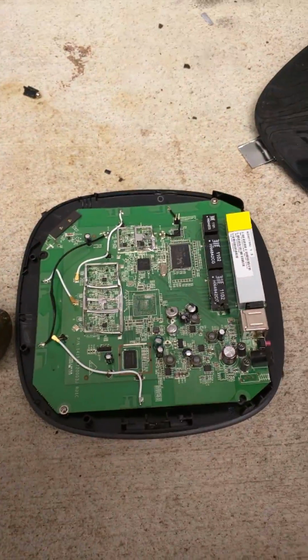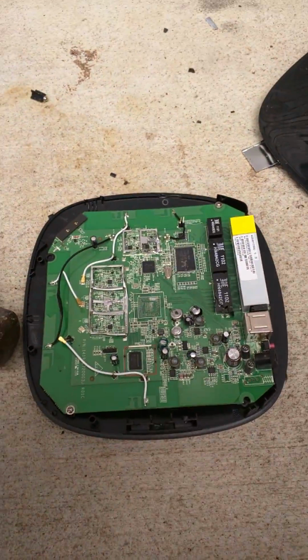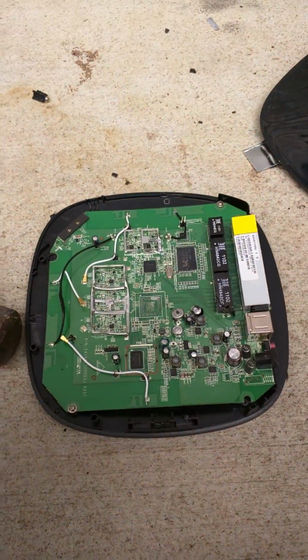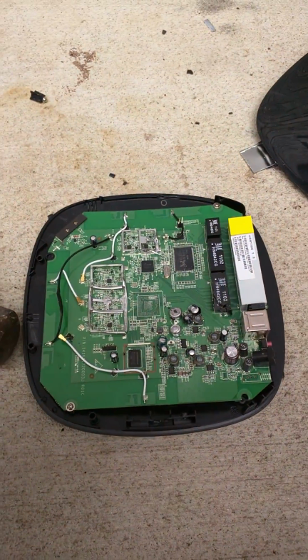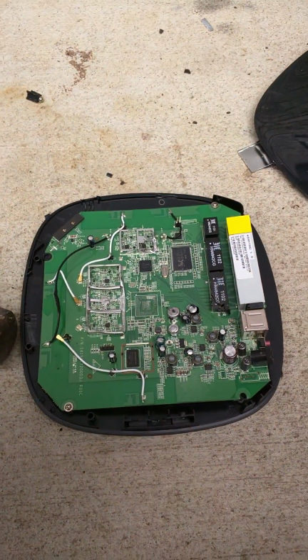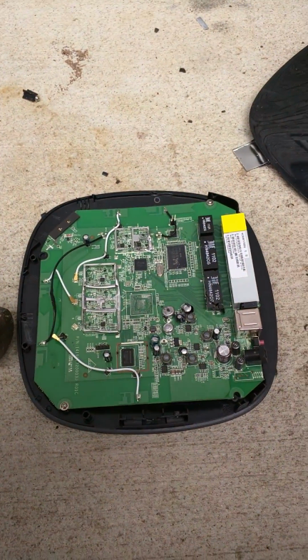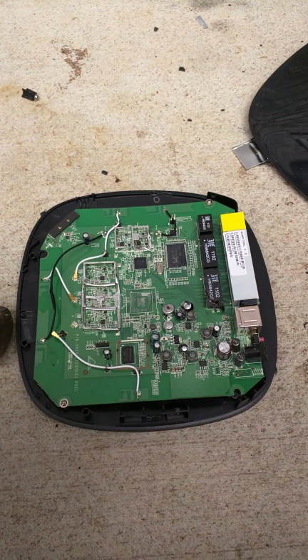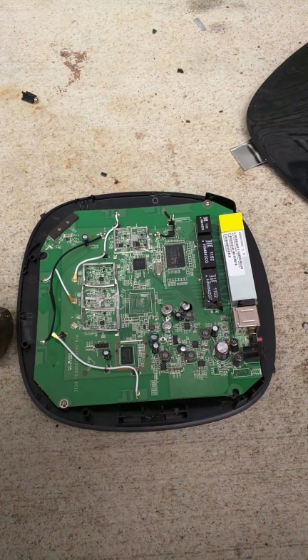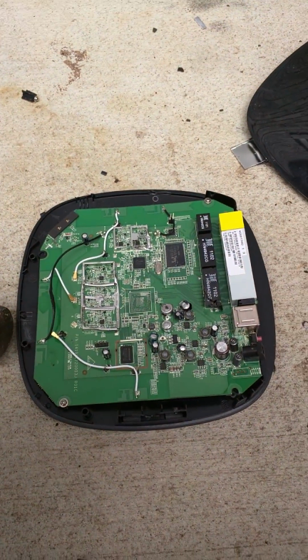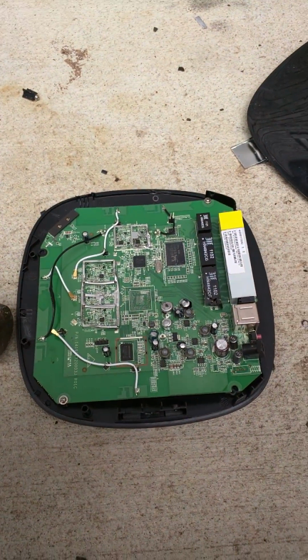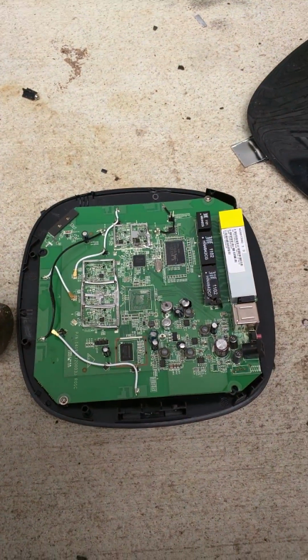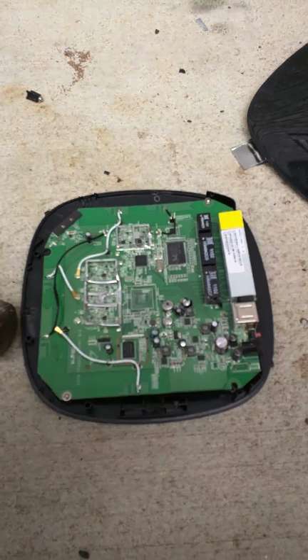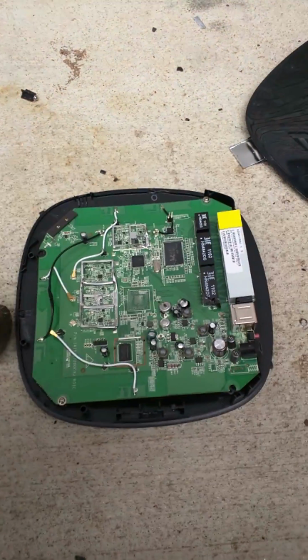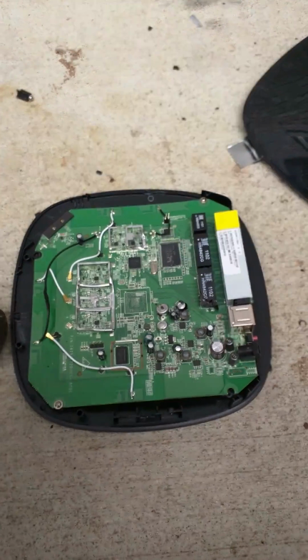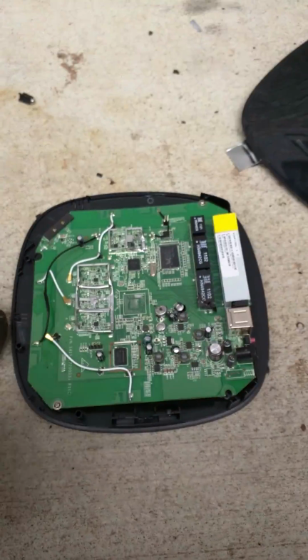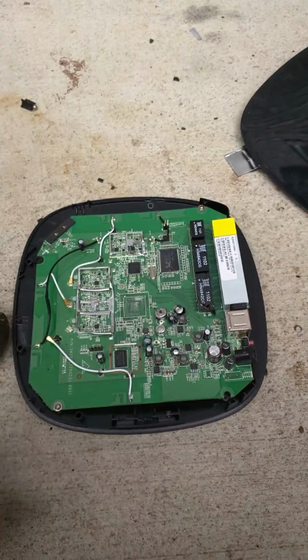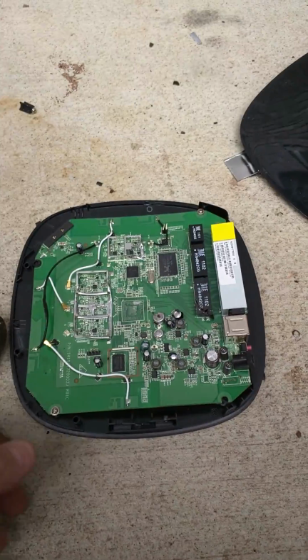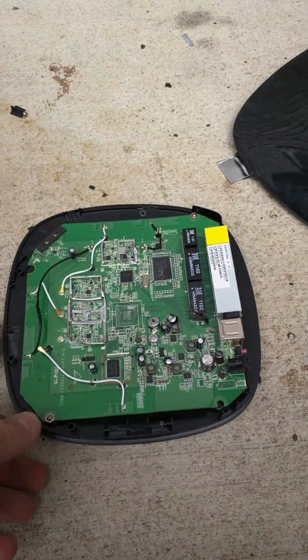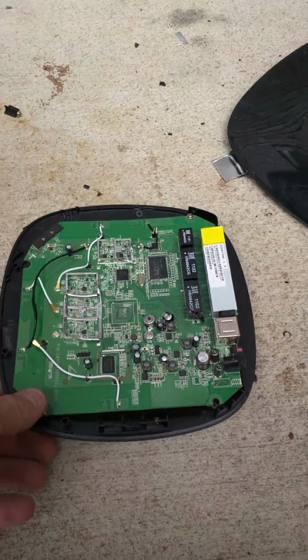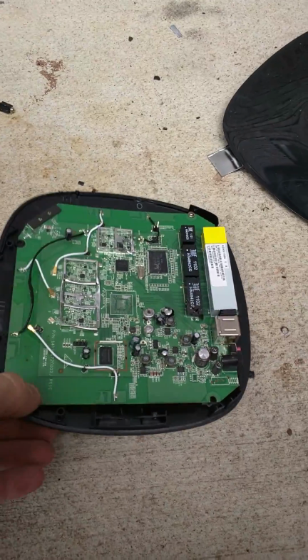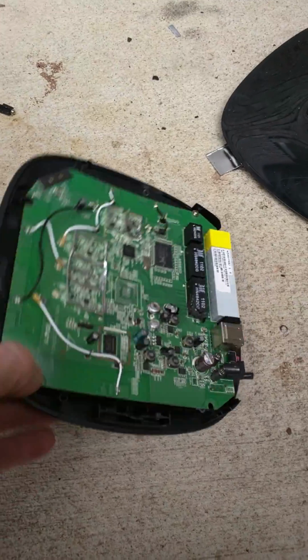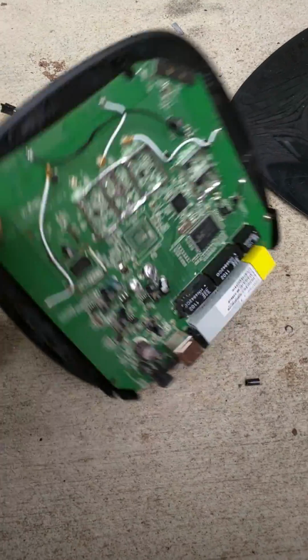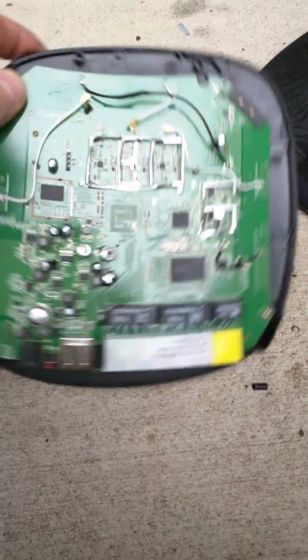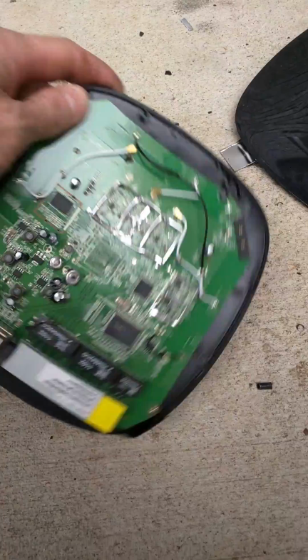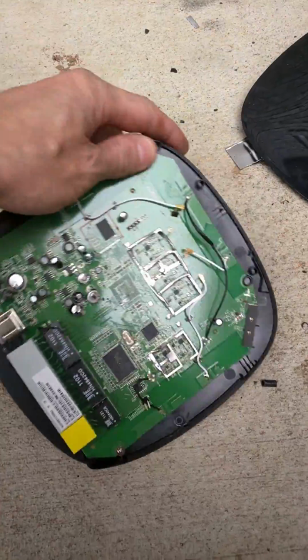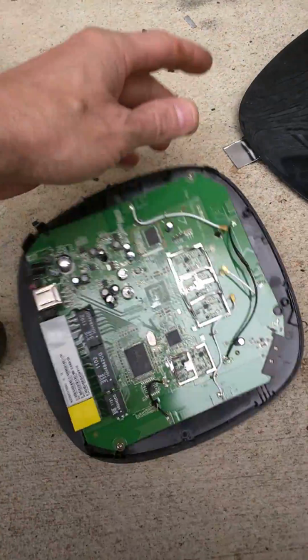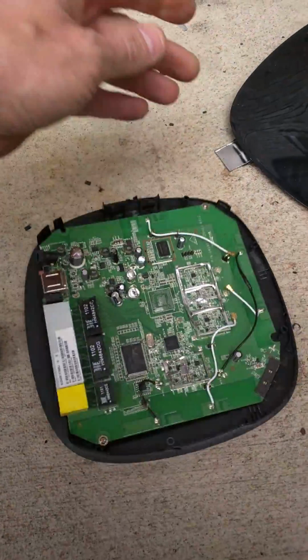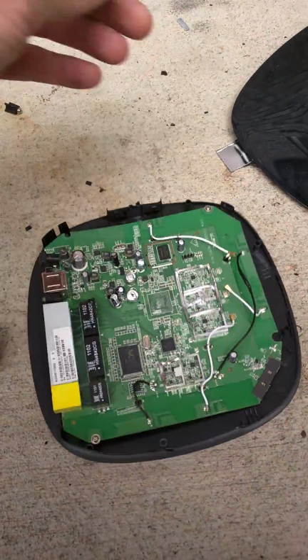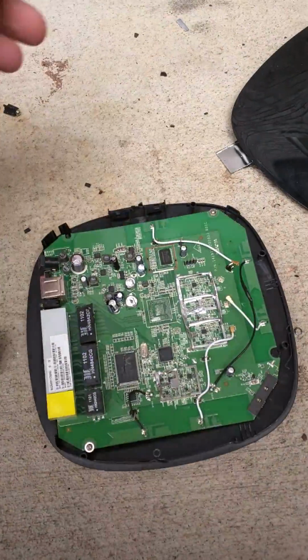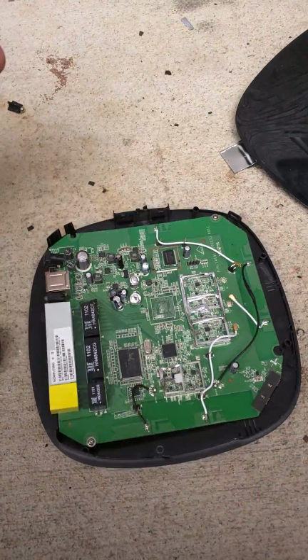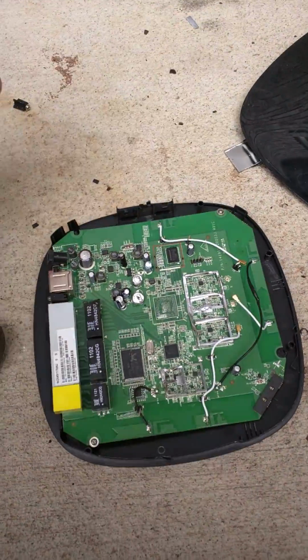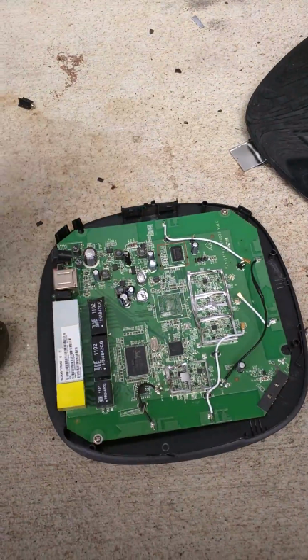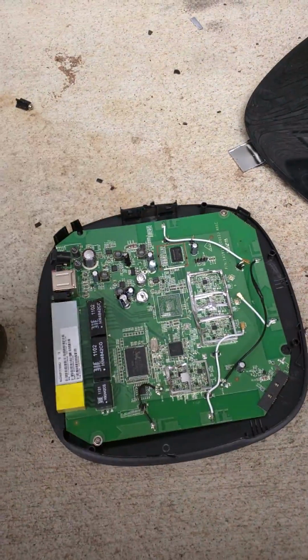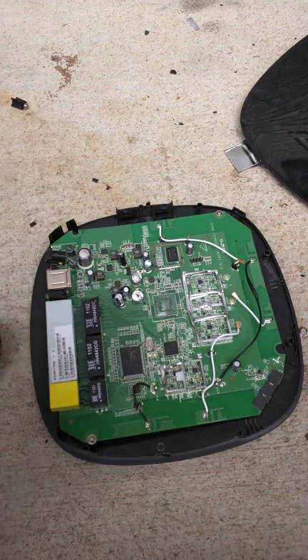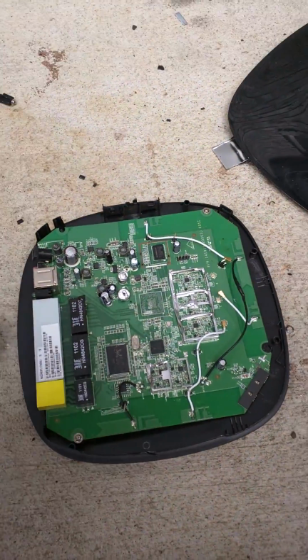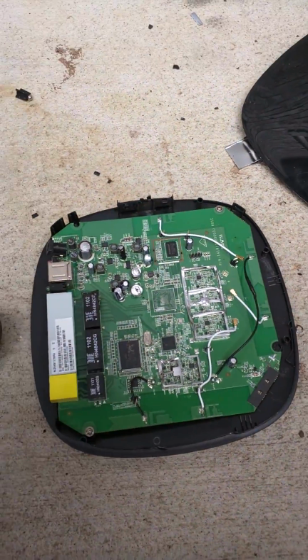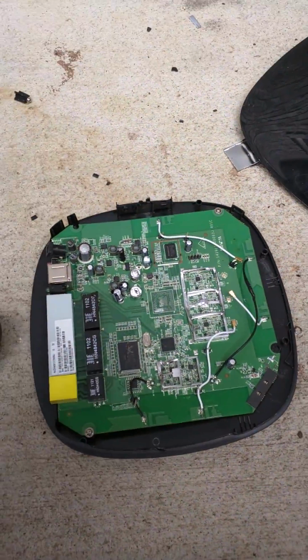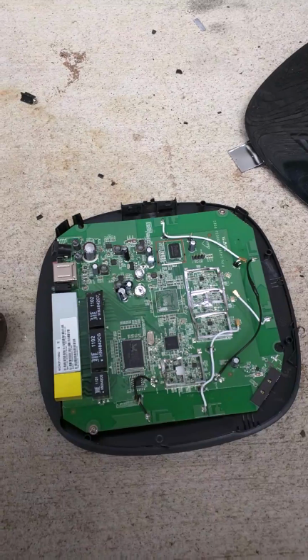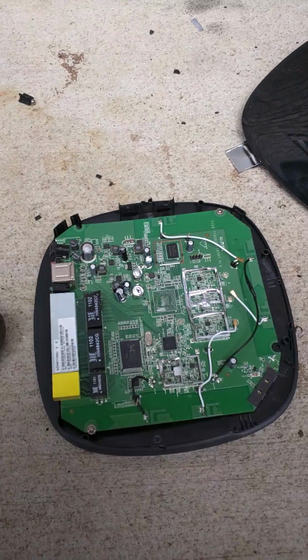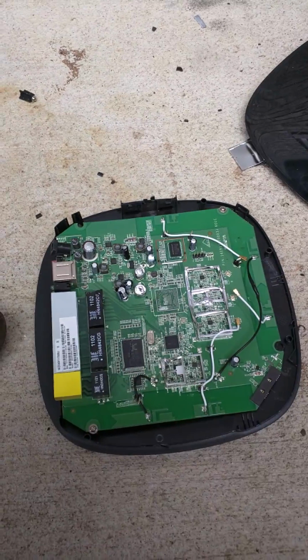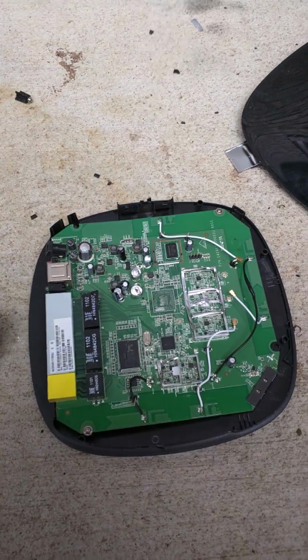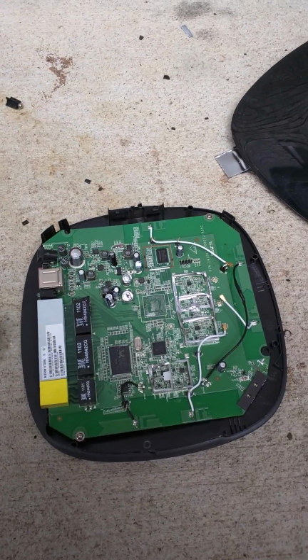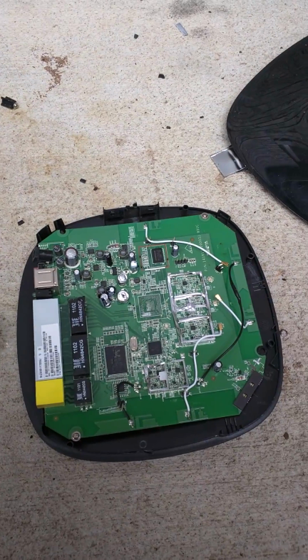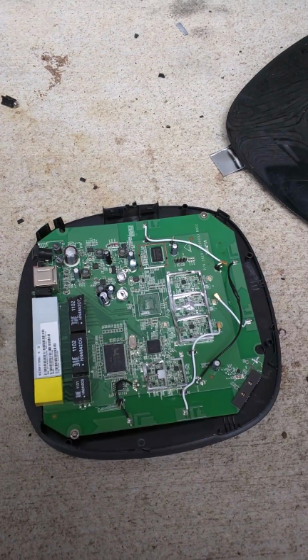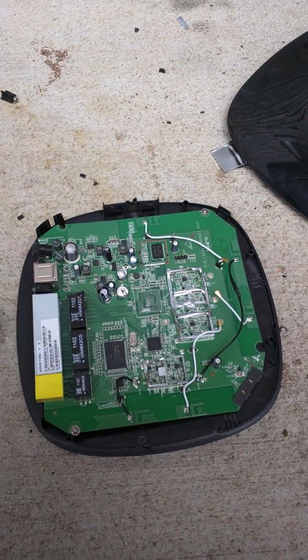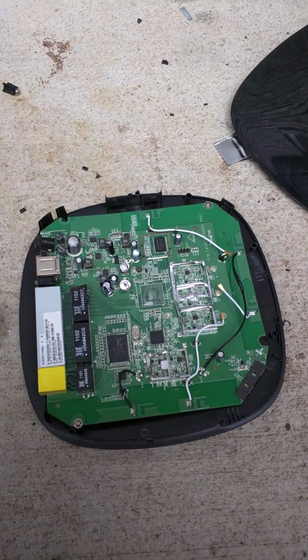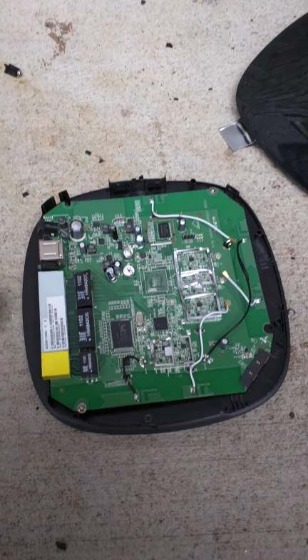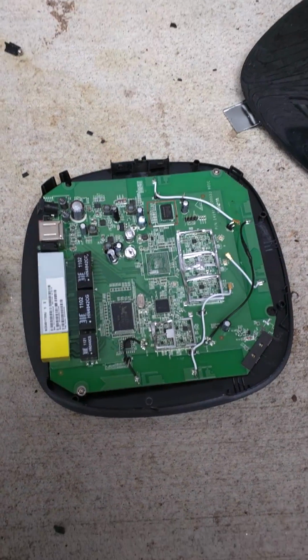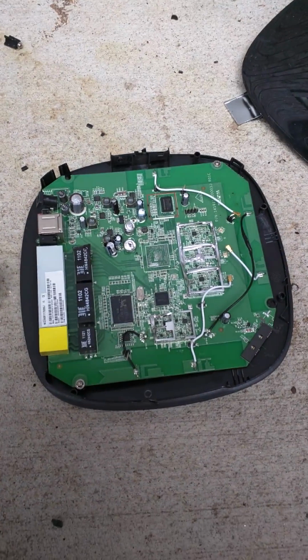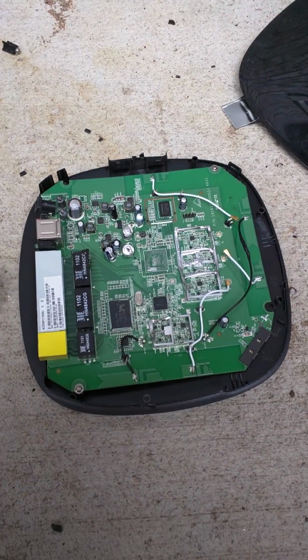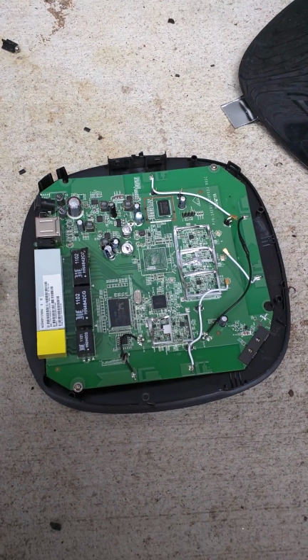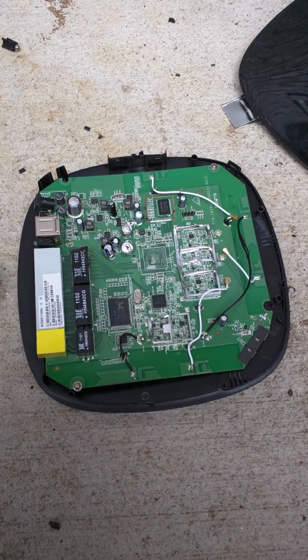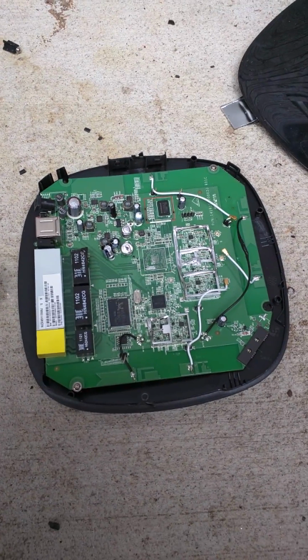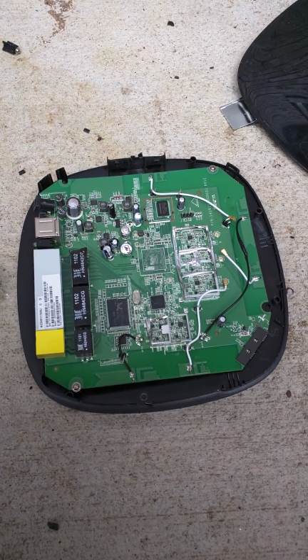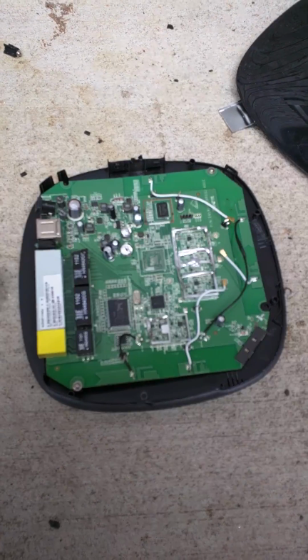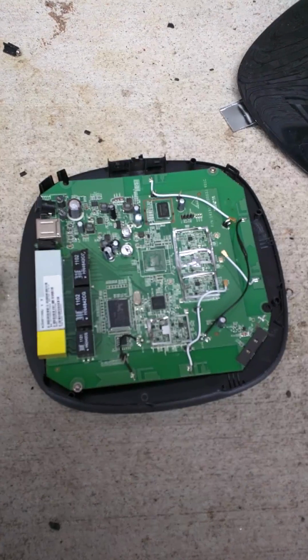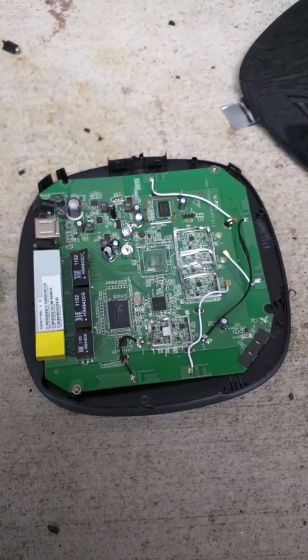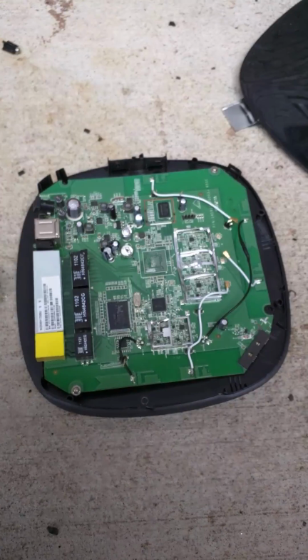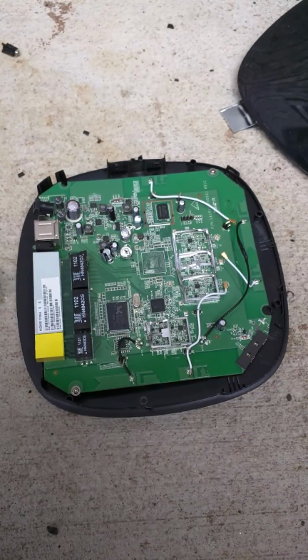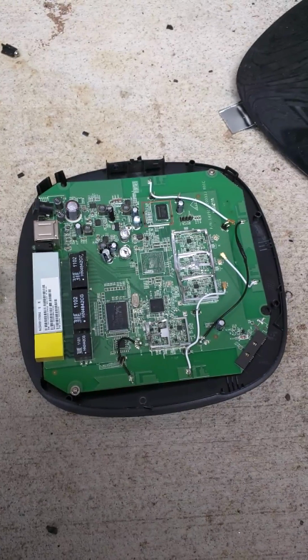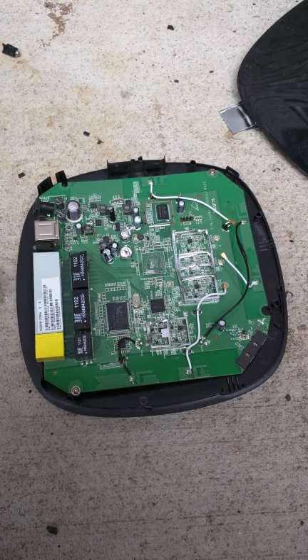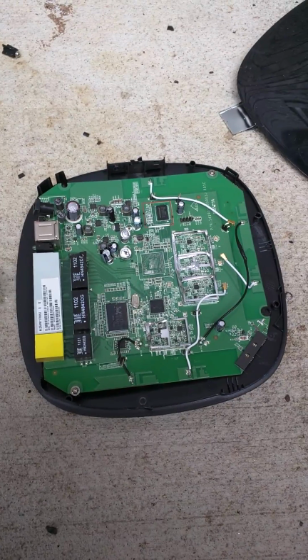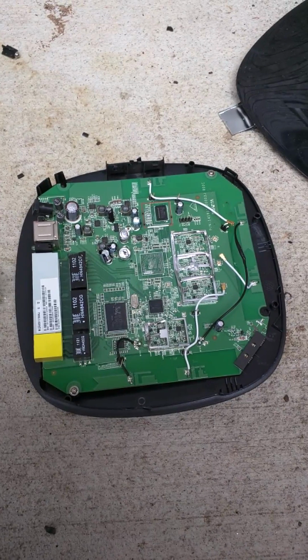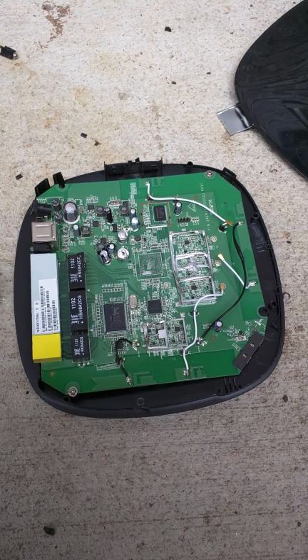I hope I could help you guys out. Just throw it in the trash and buy a new router and you won't have any more internet problems.